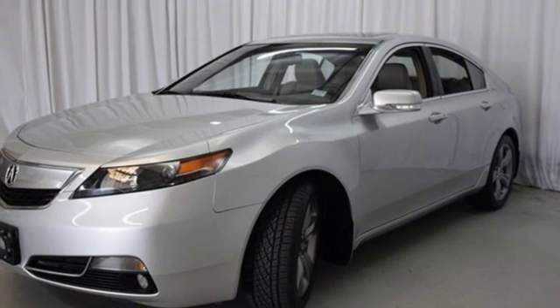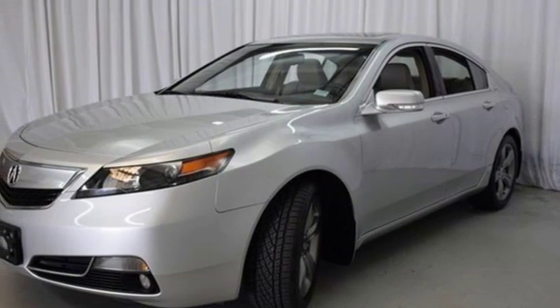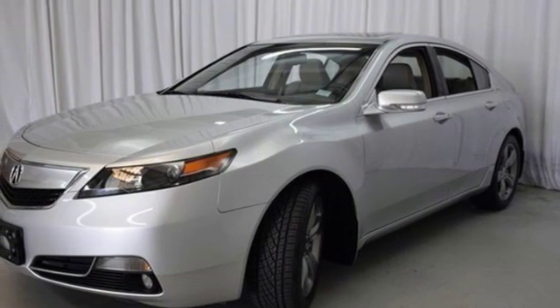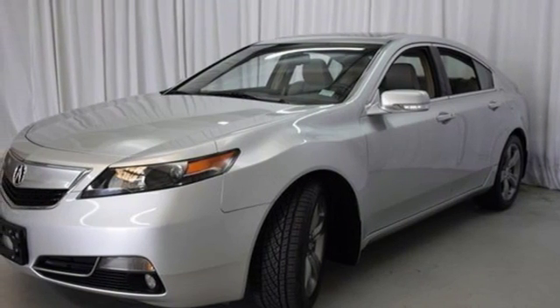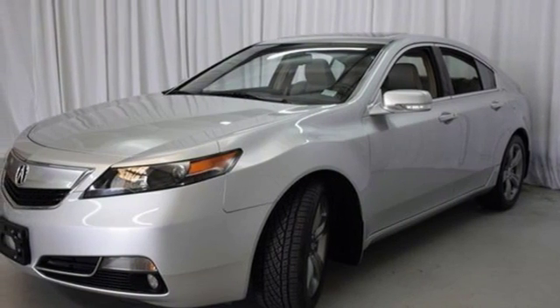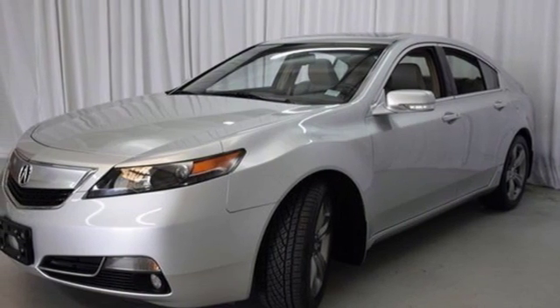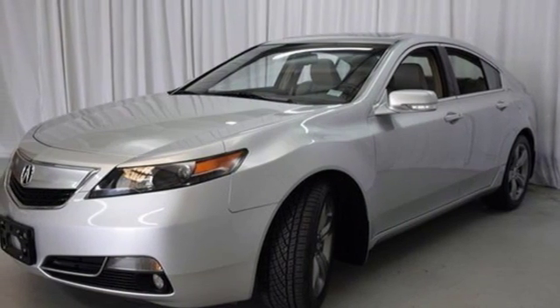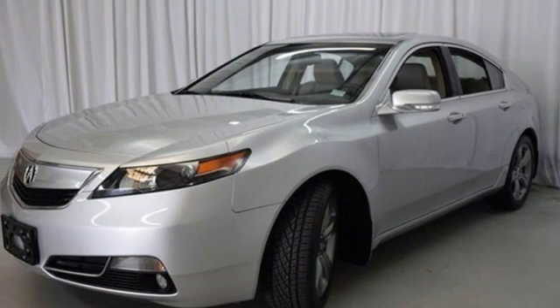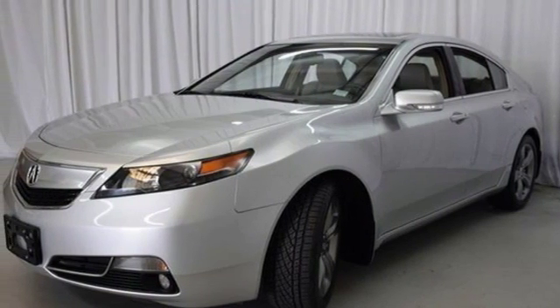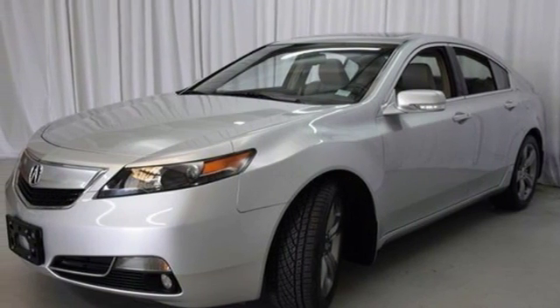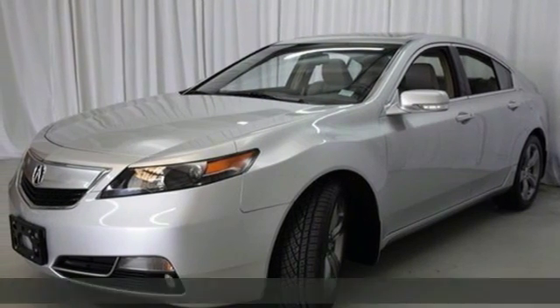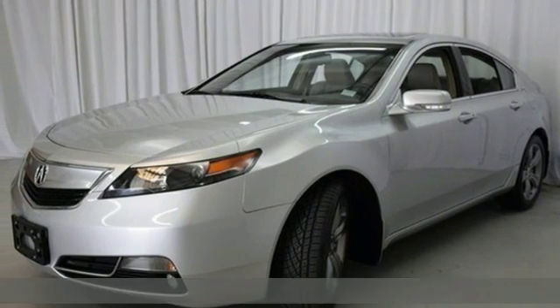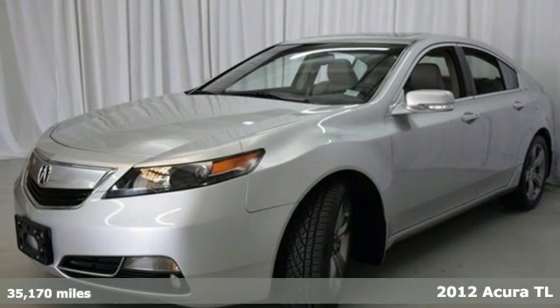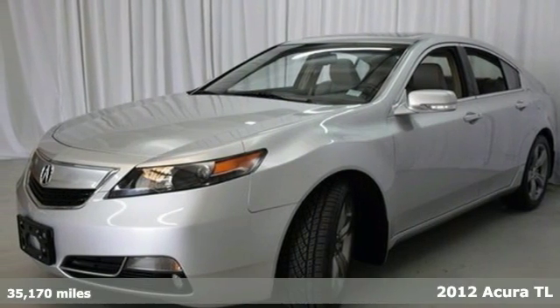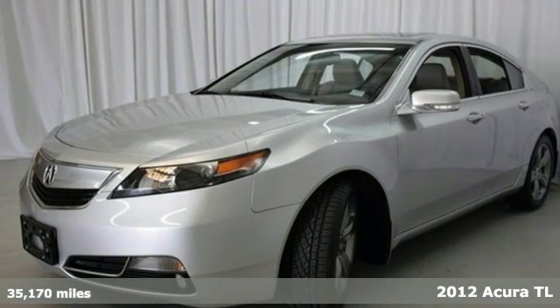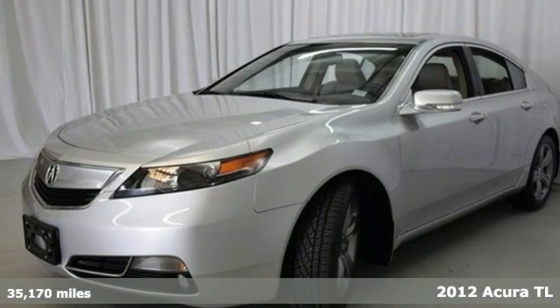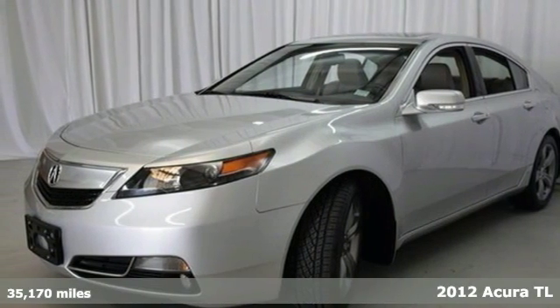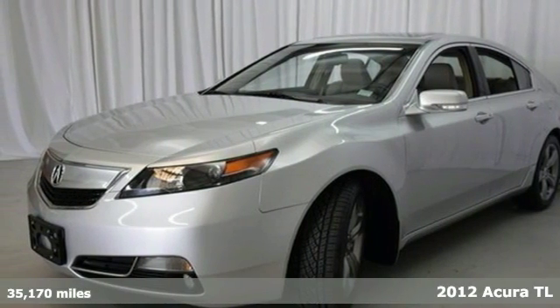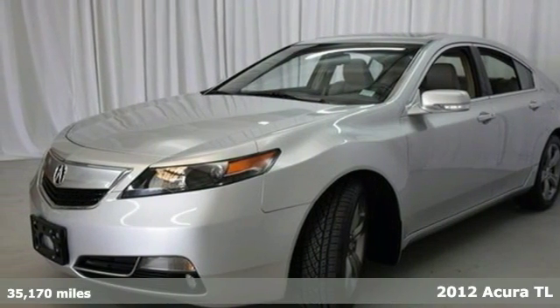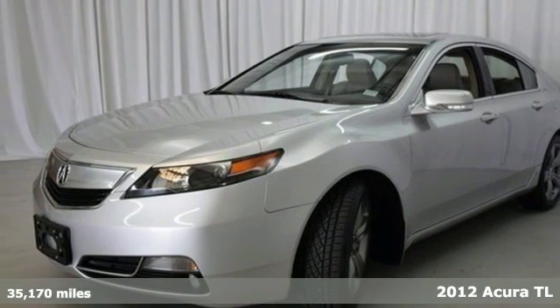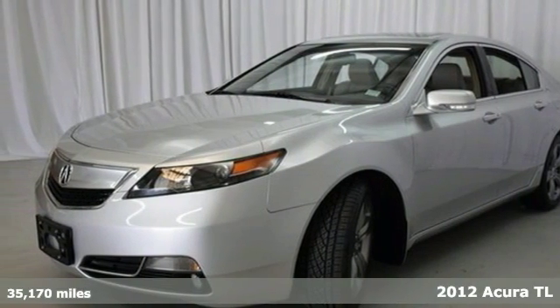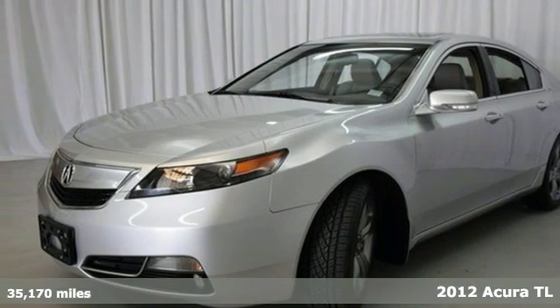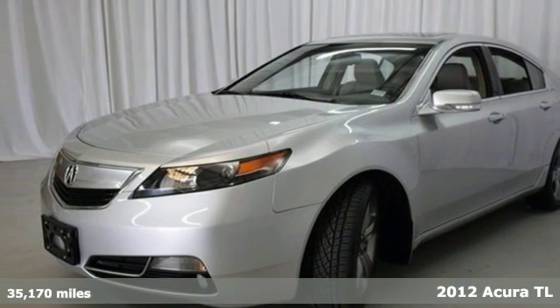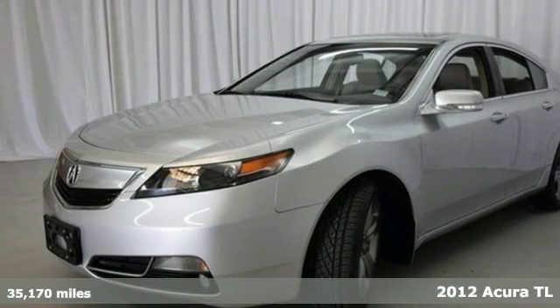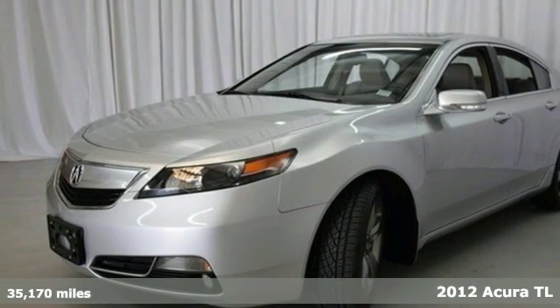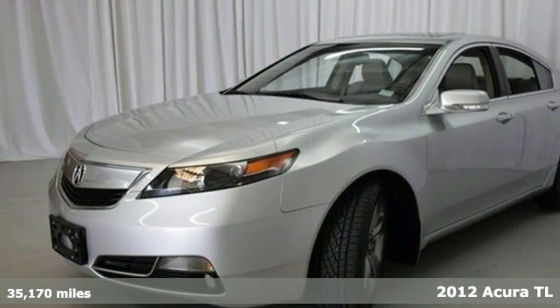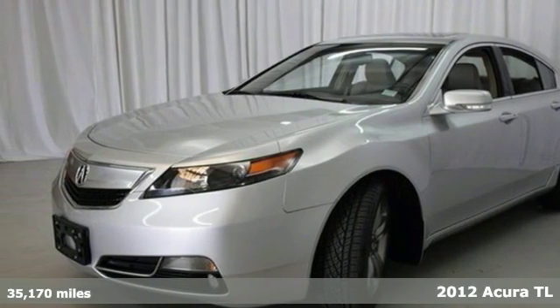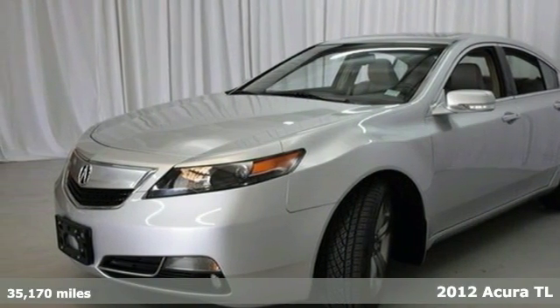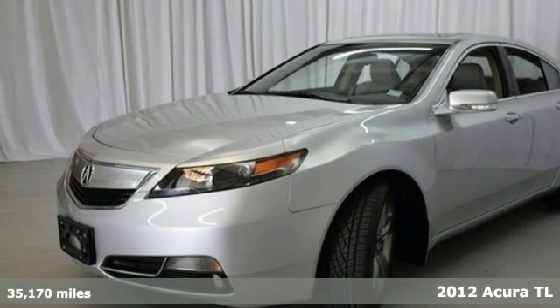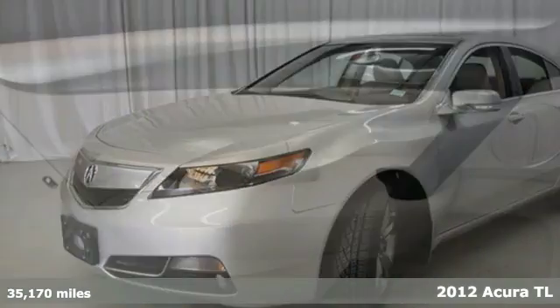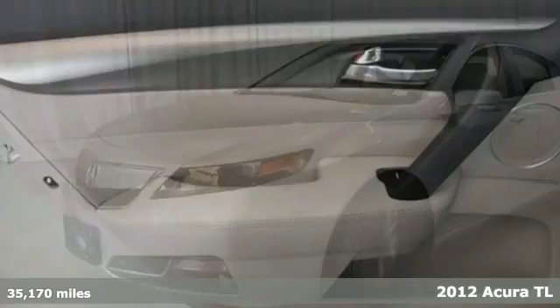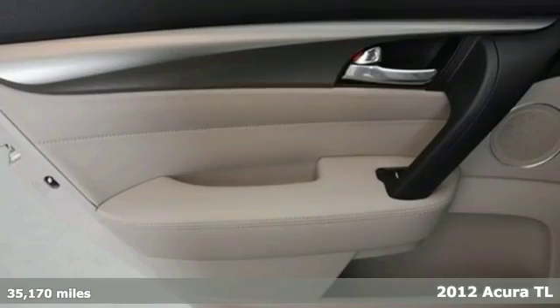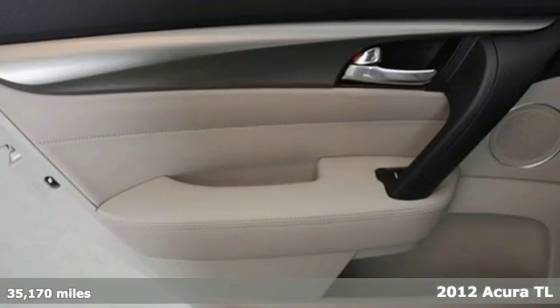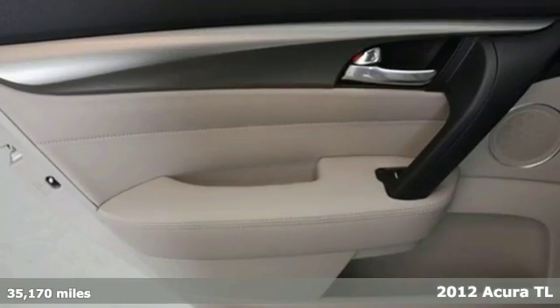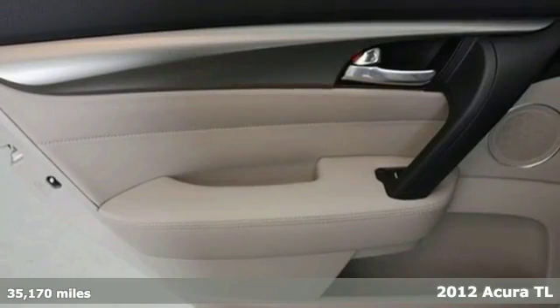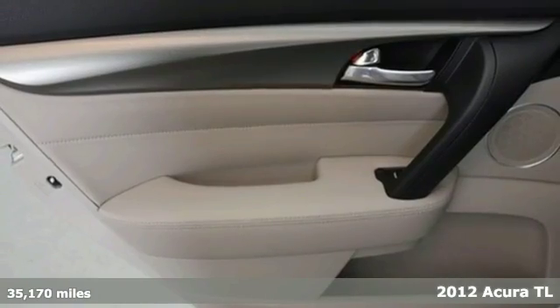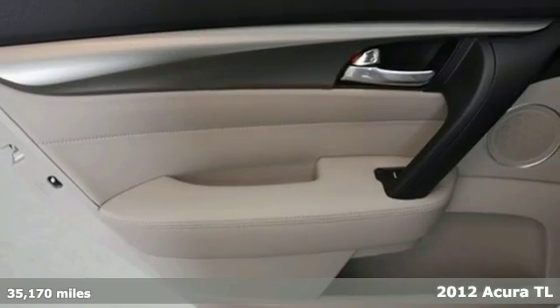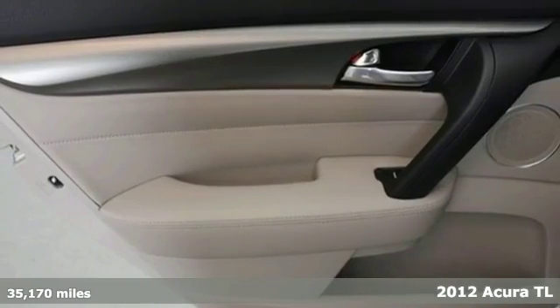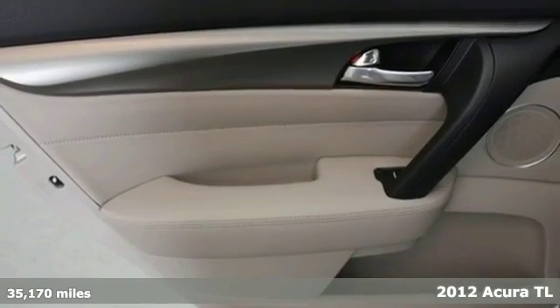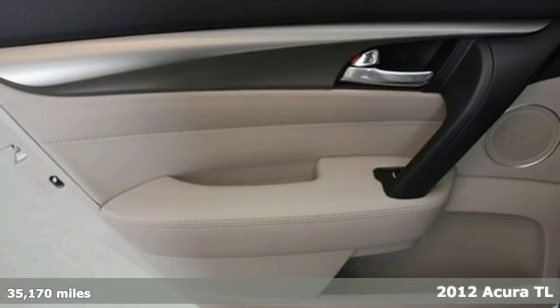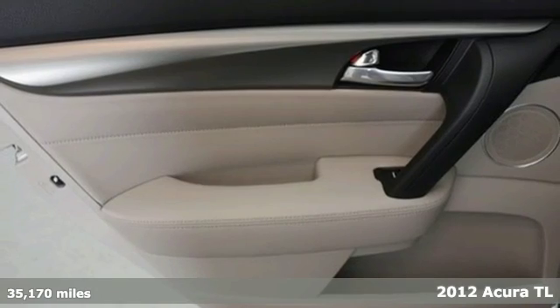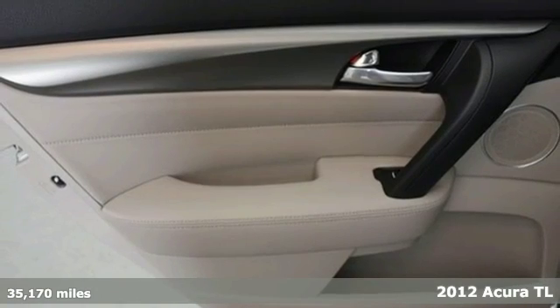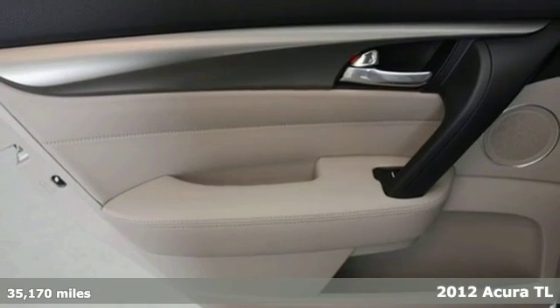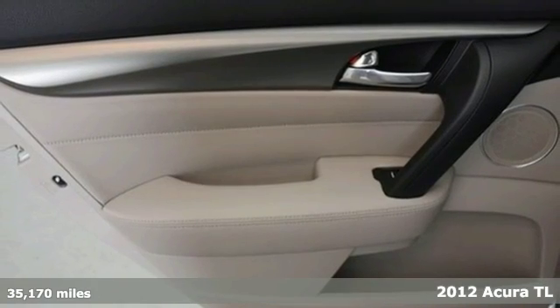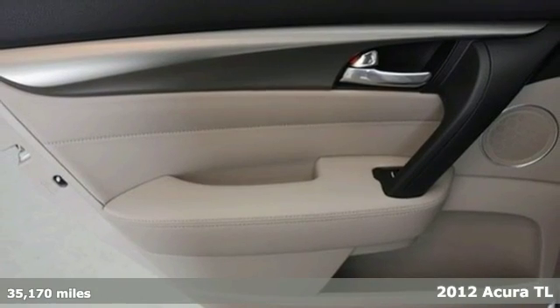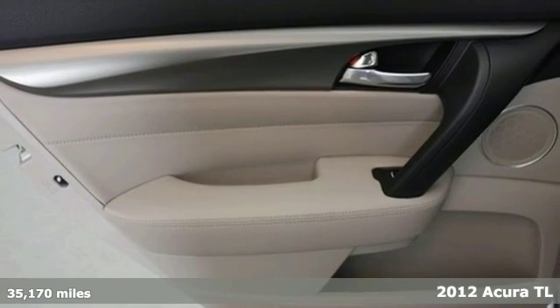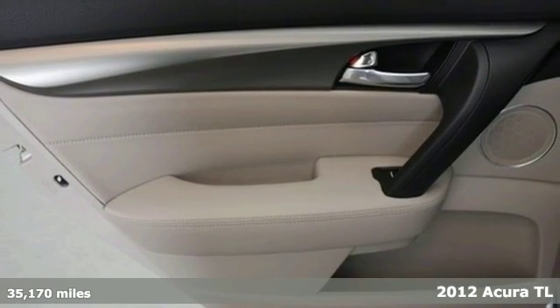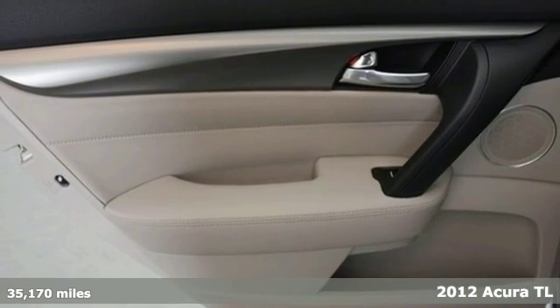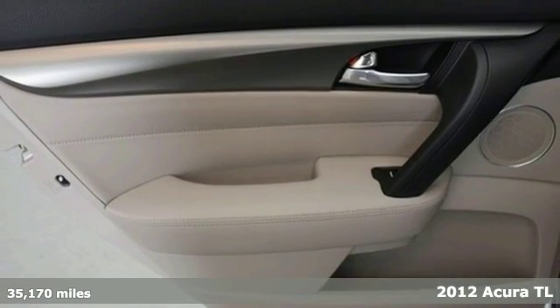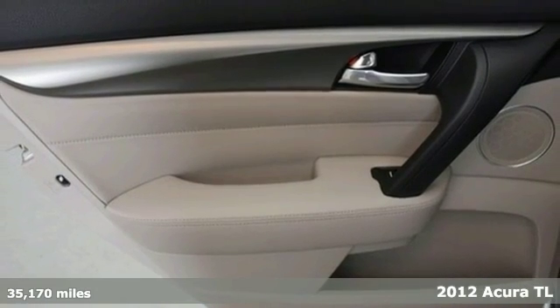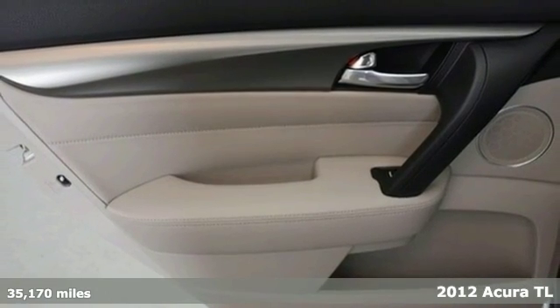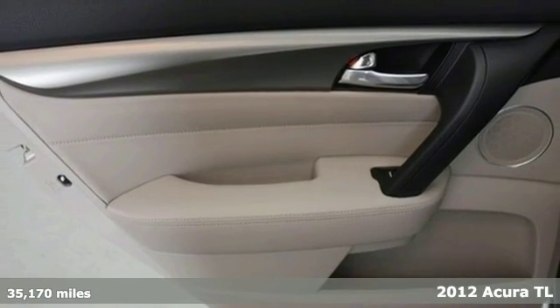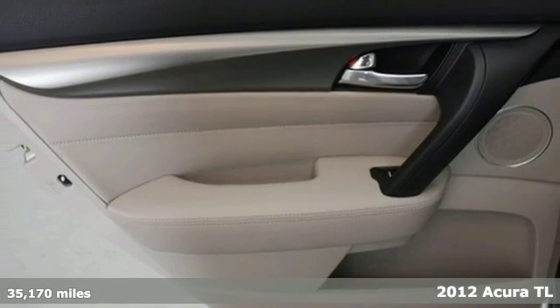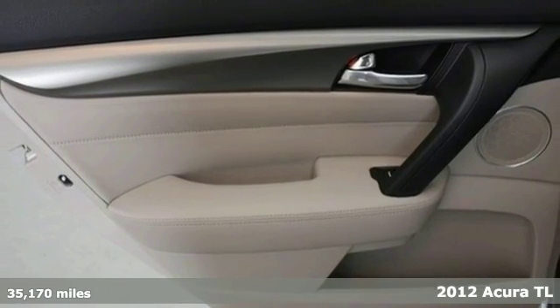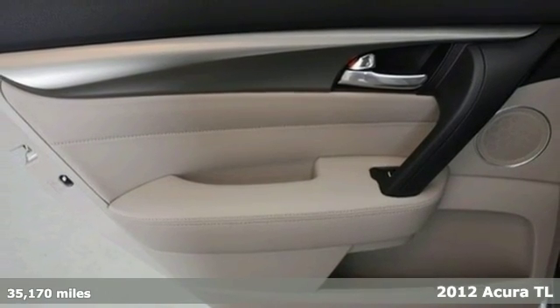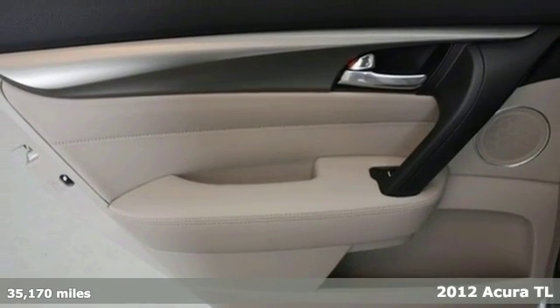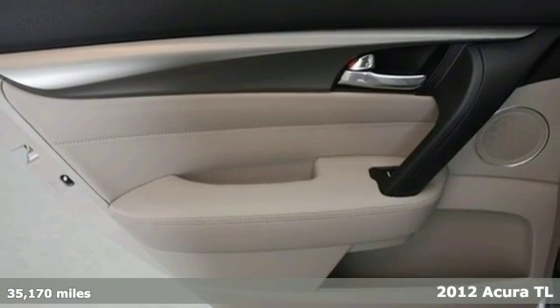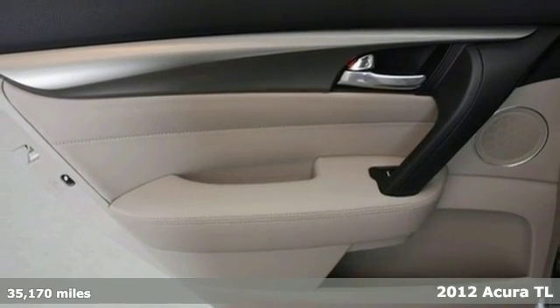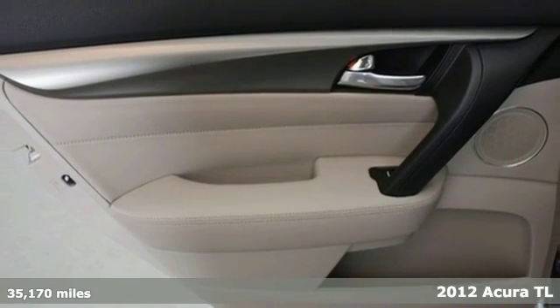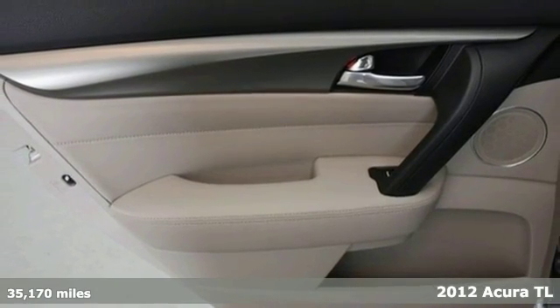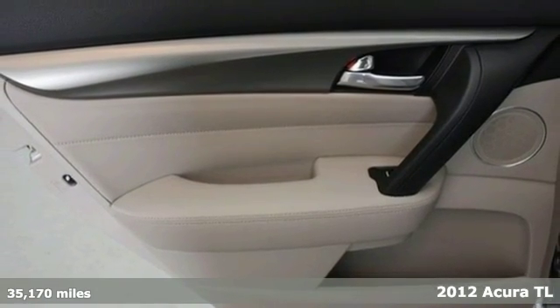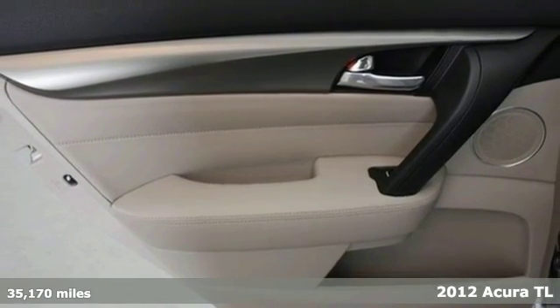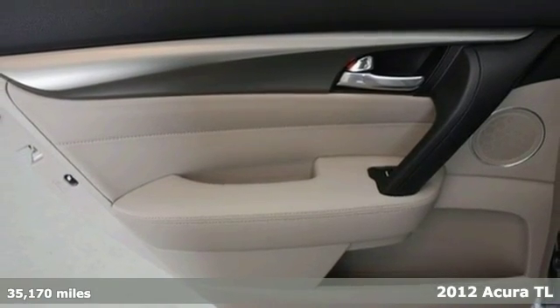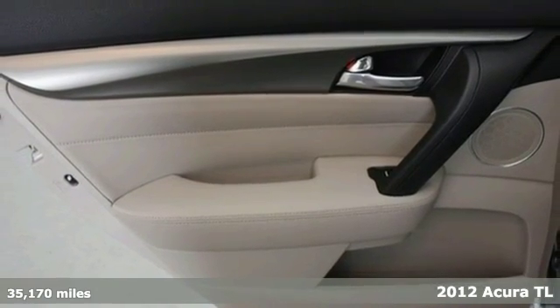Here's a 2012 Acura TL. This sedan comes with more room, power and luxury than previous year models.